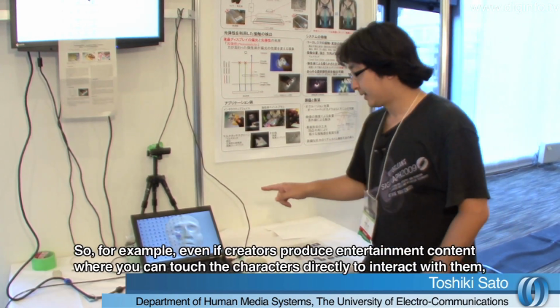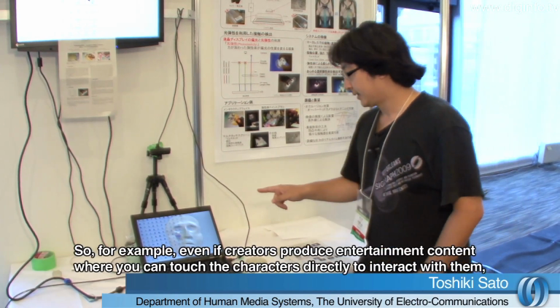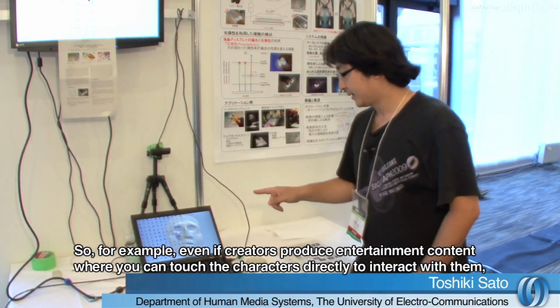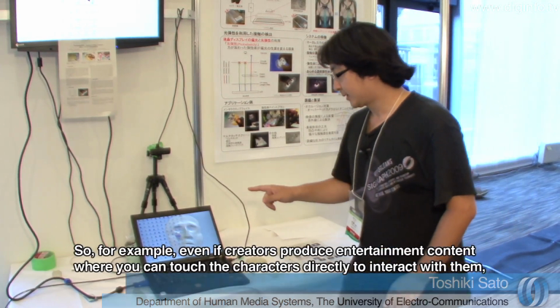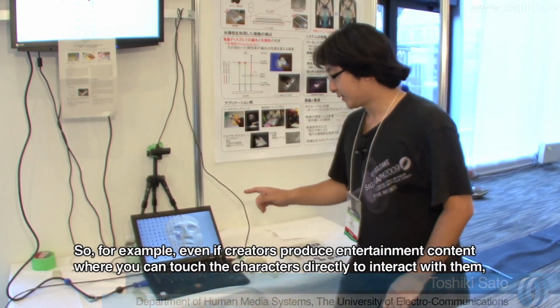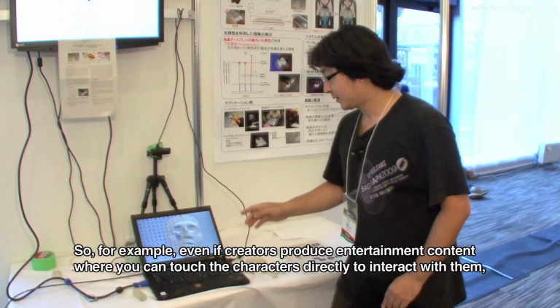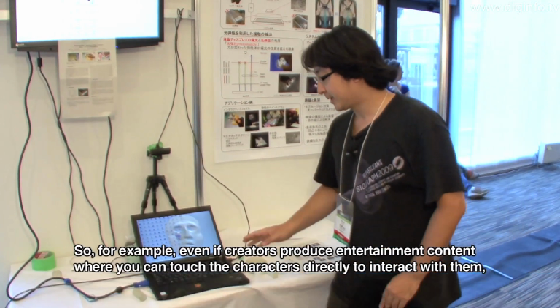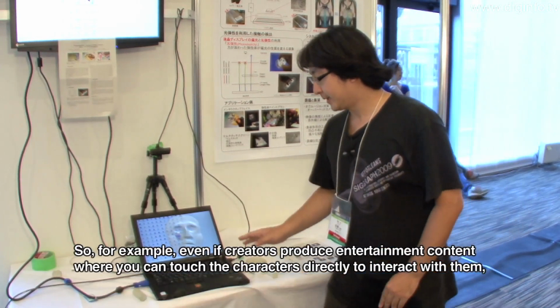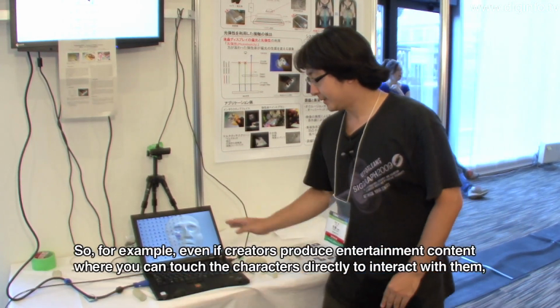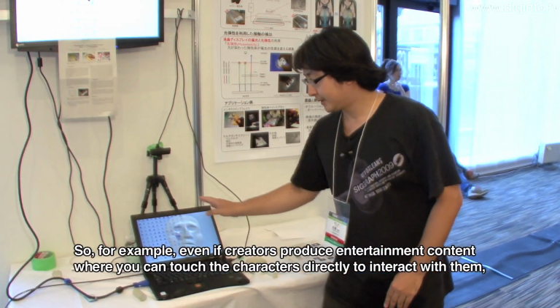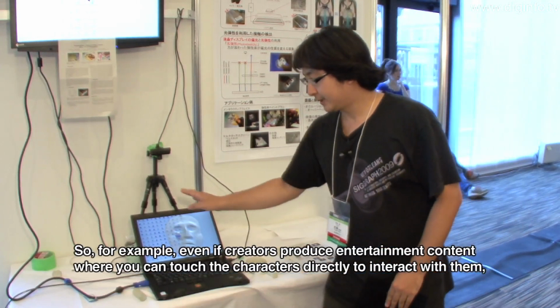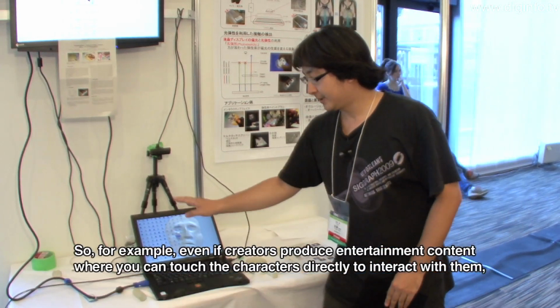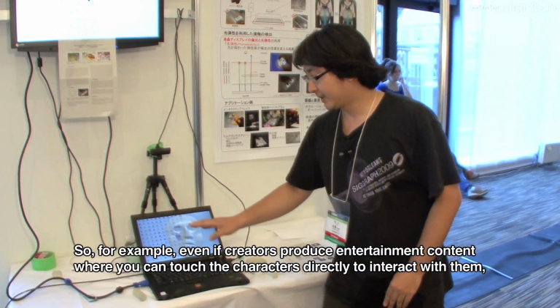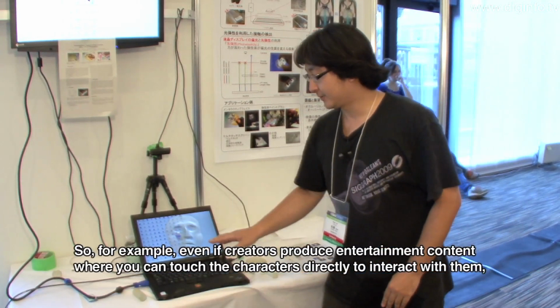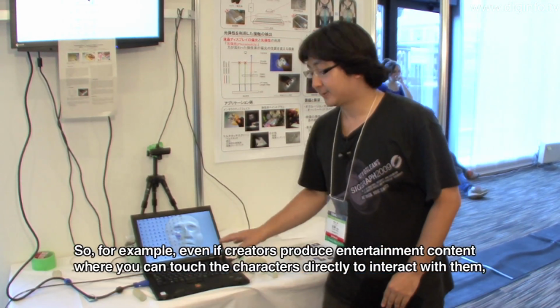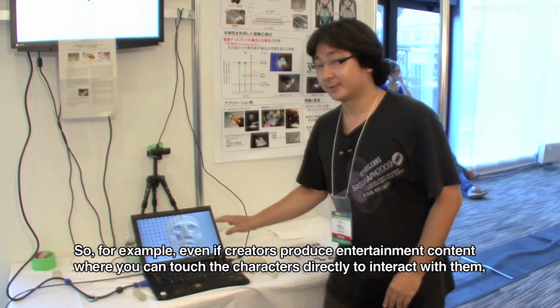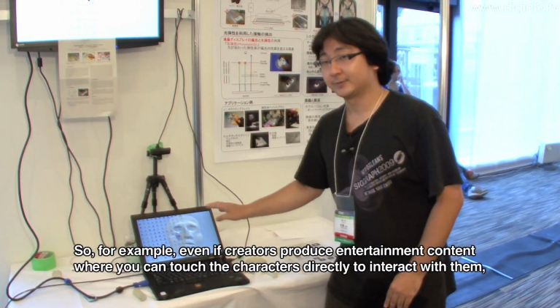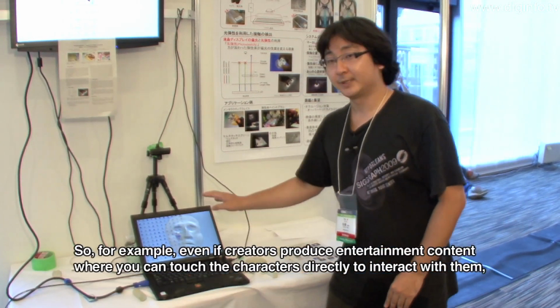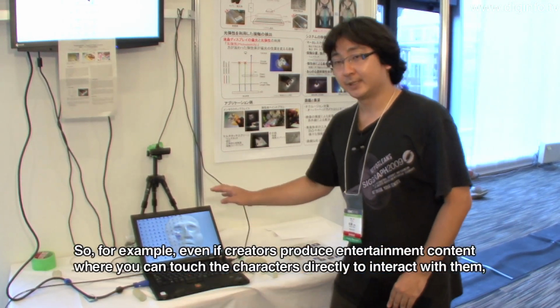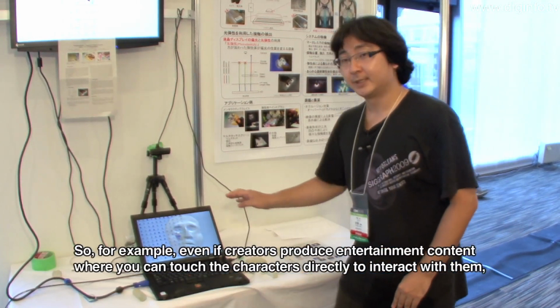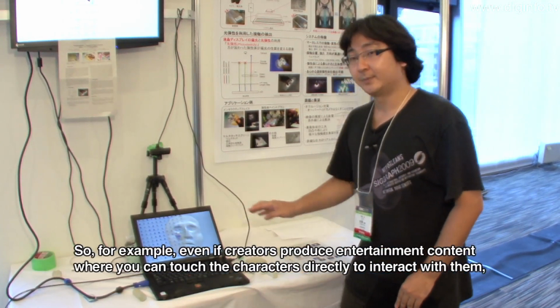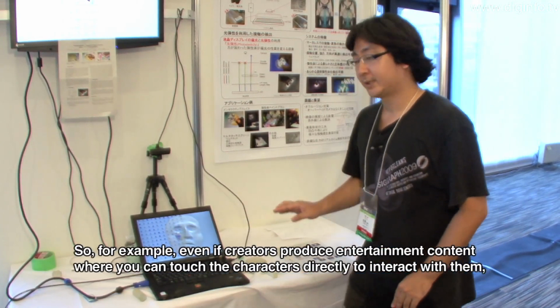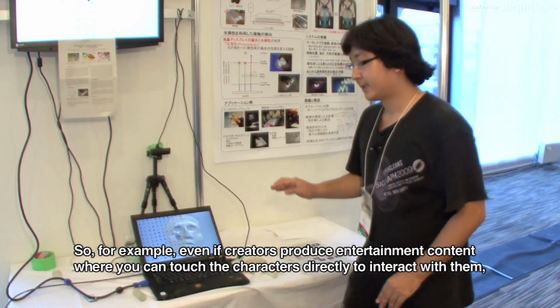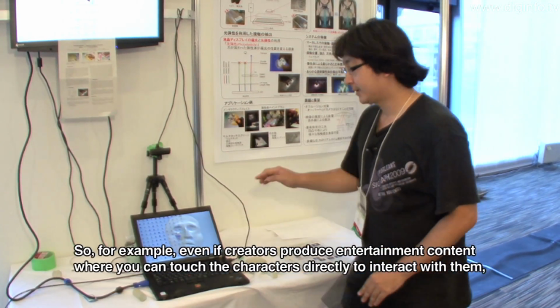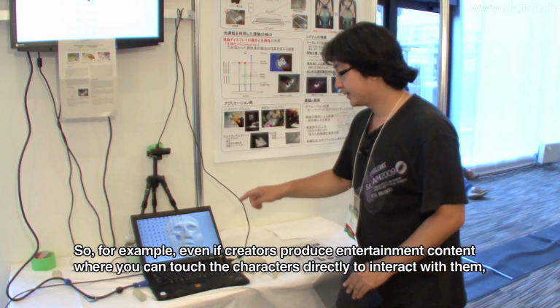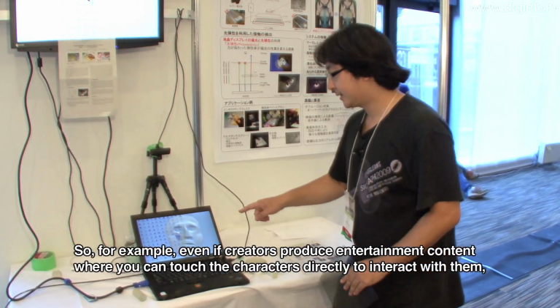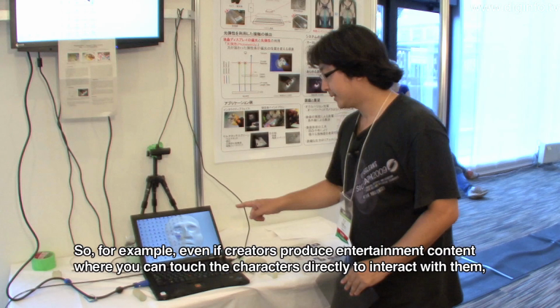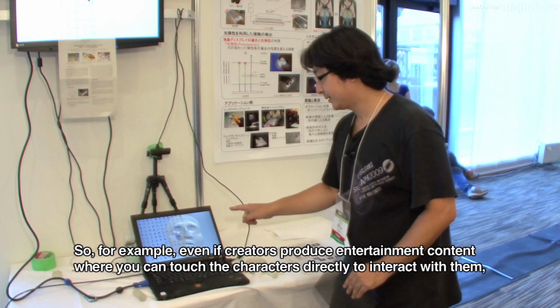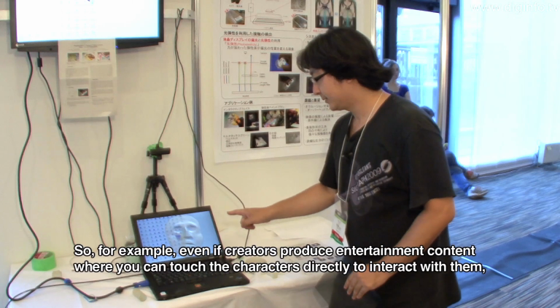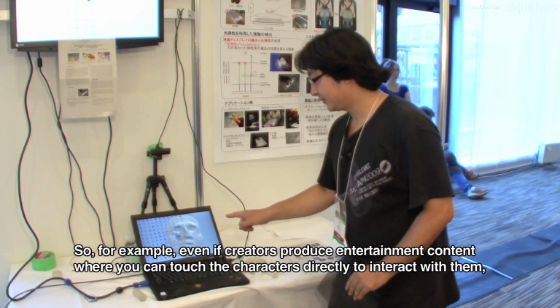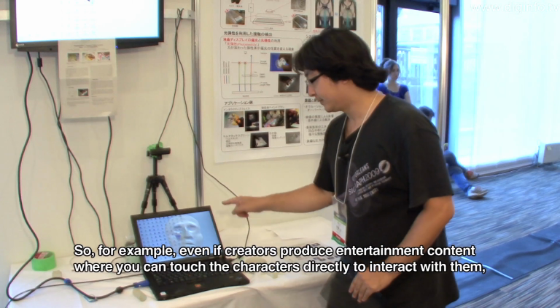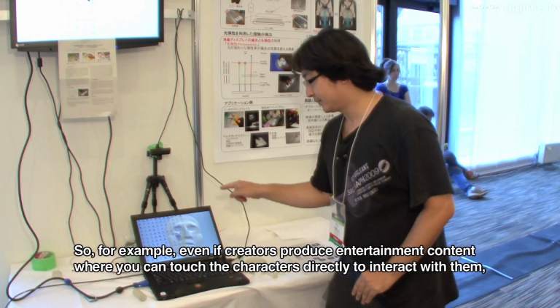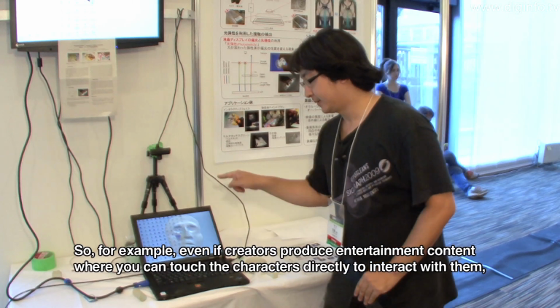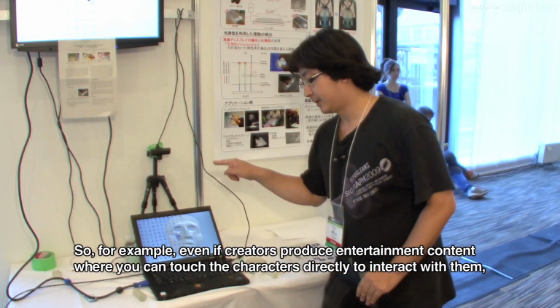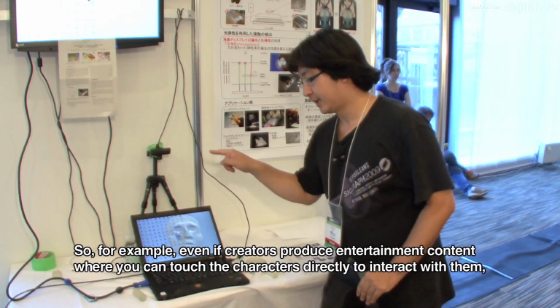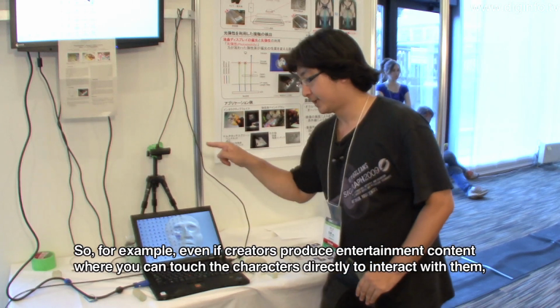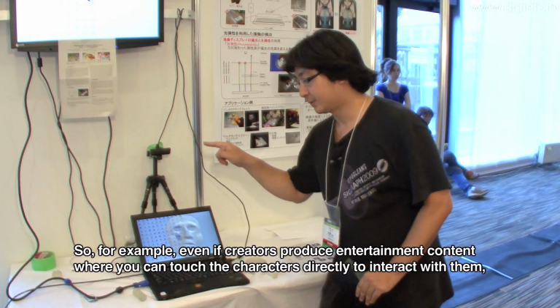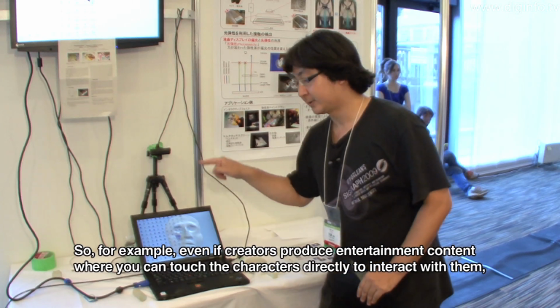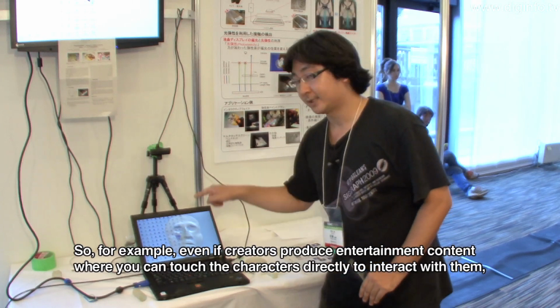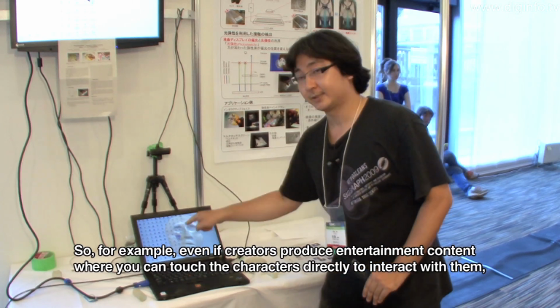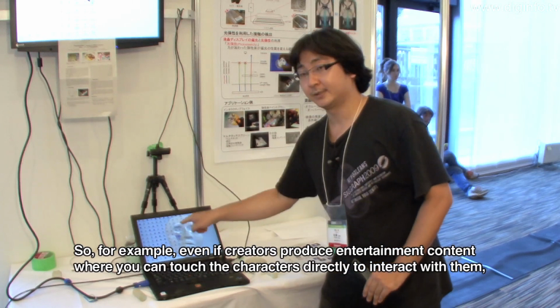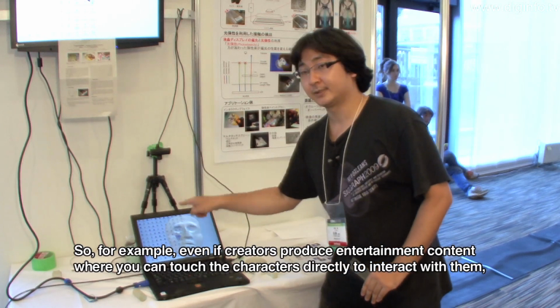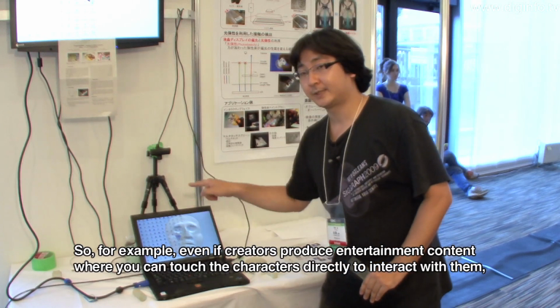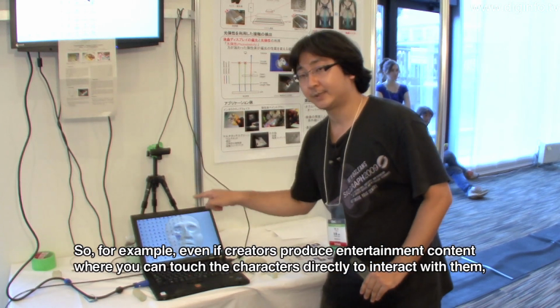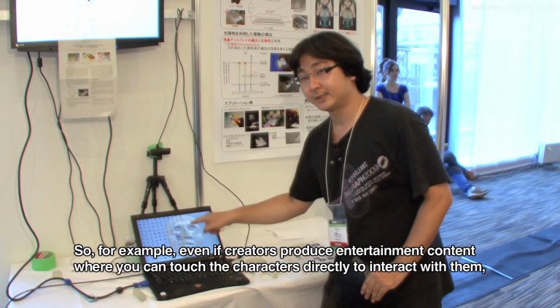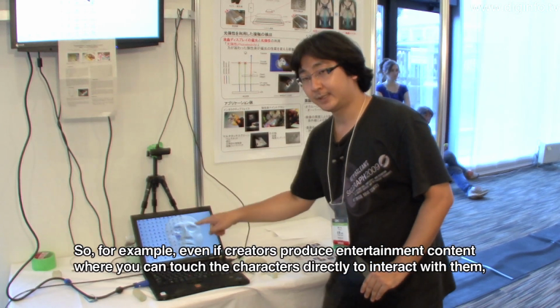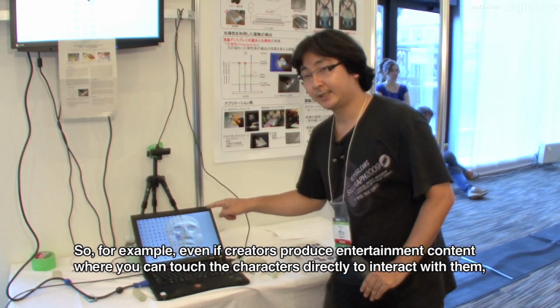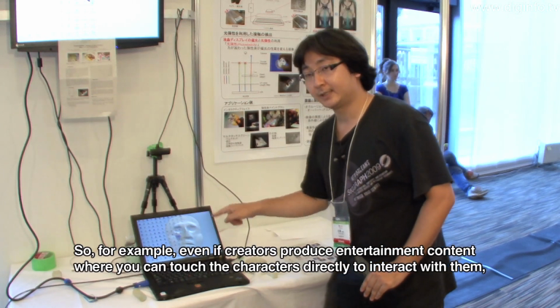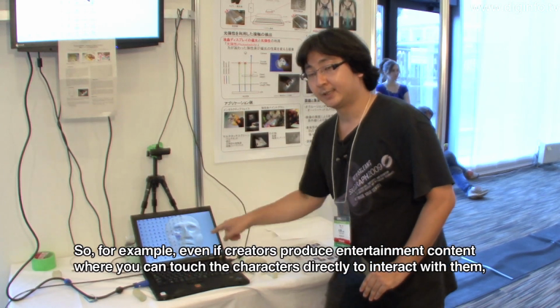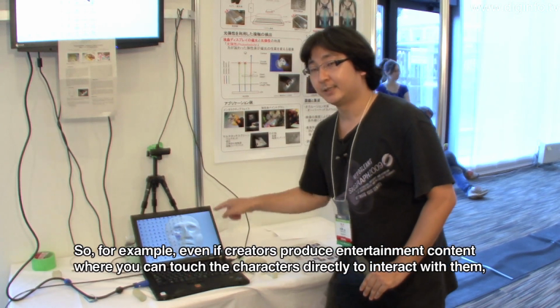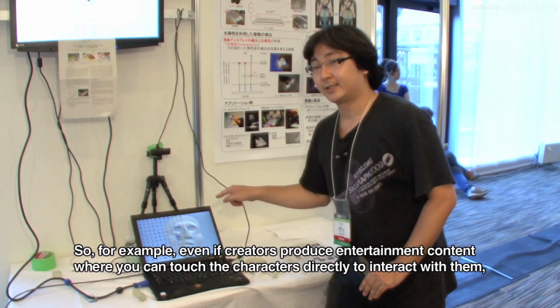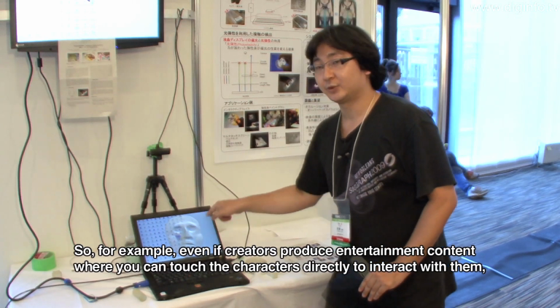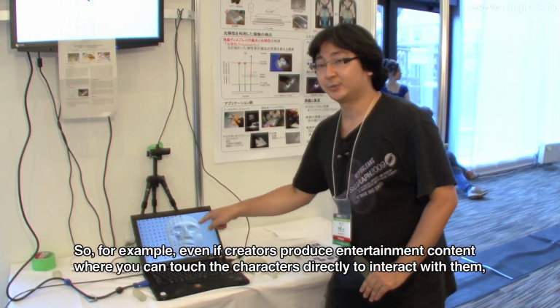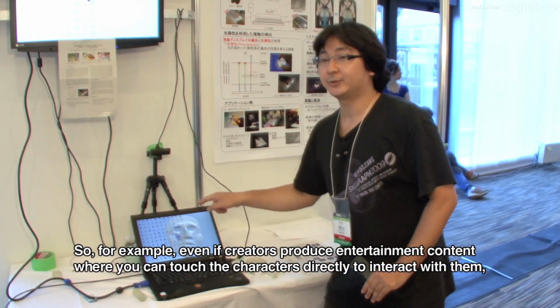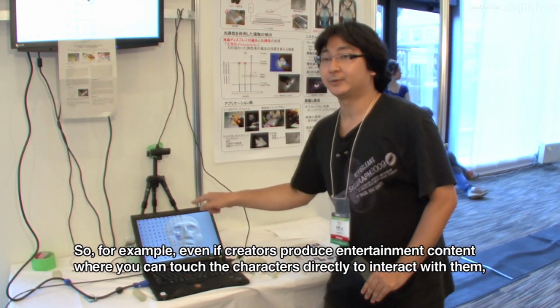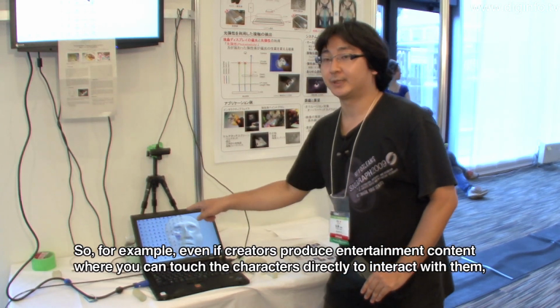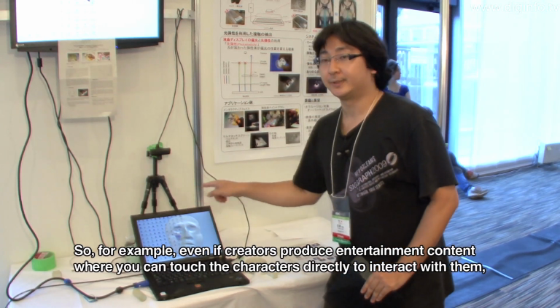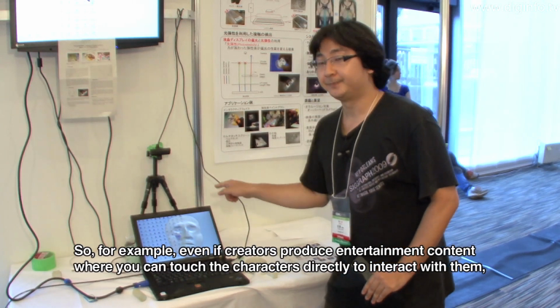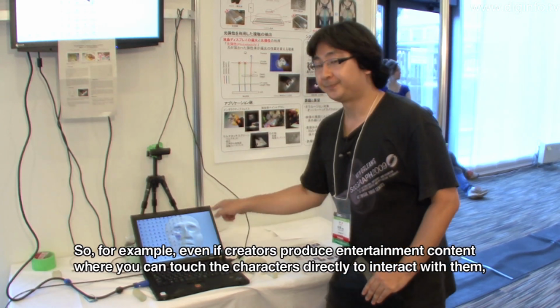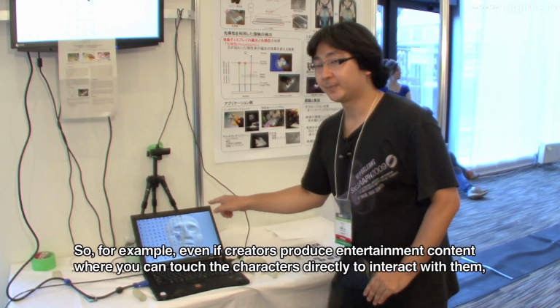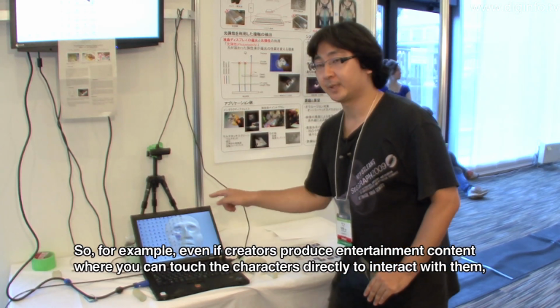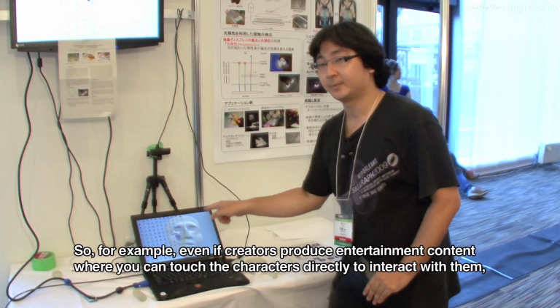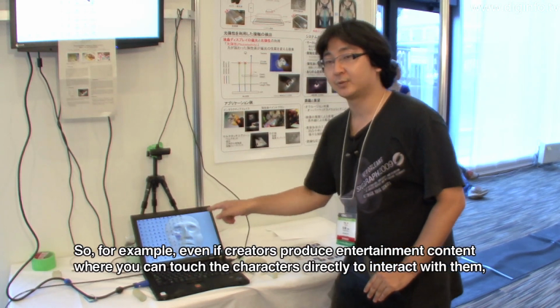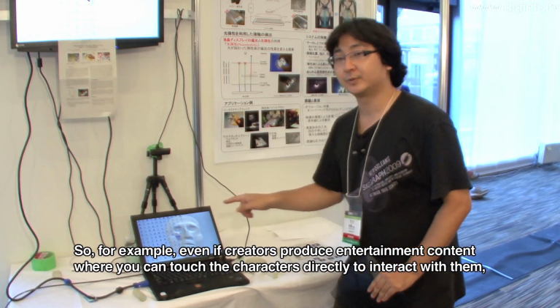For entertainment, if you have a character to play with the content, this technology enables interactive tactile engagement.